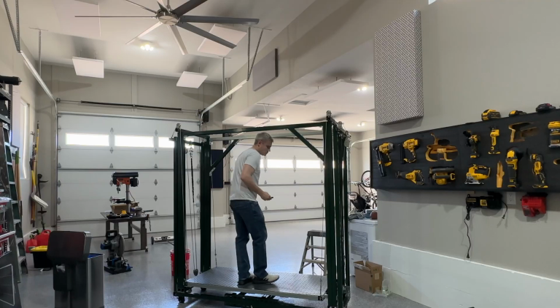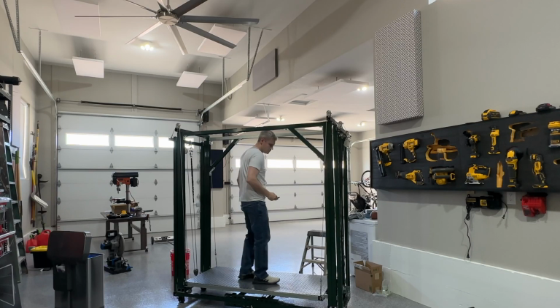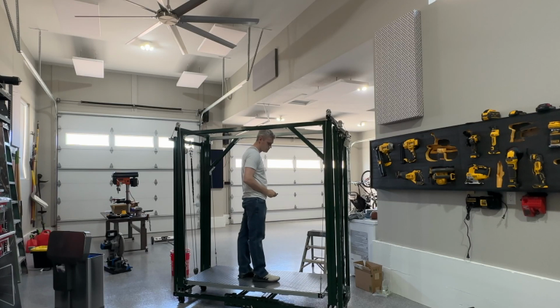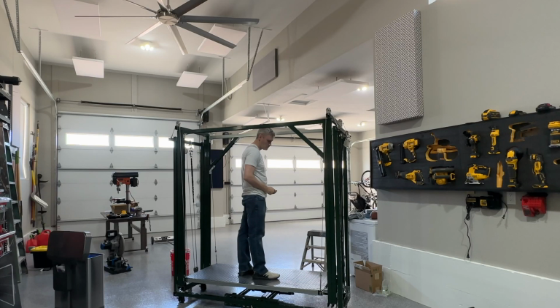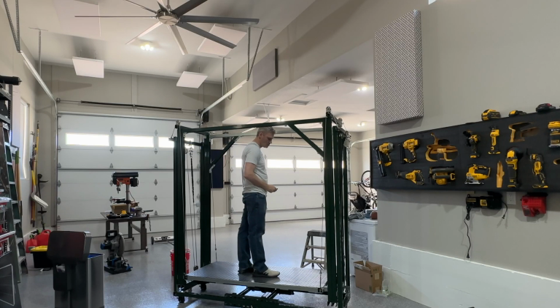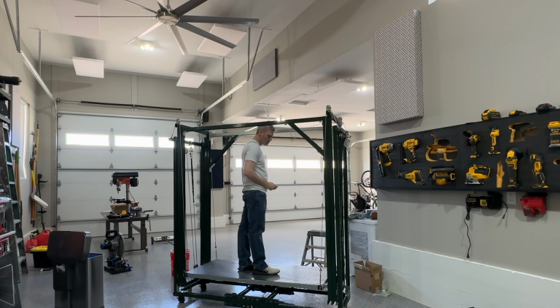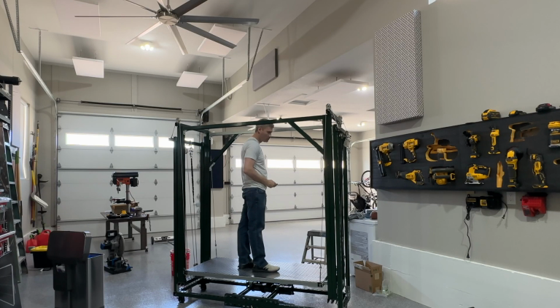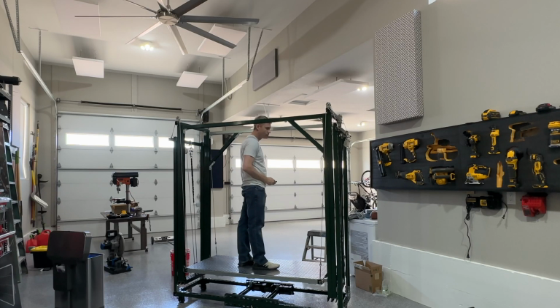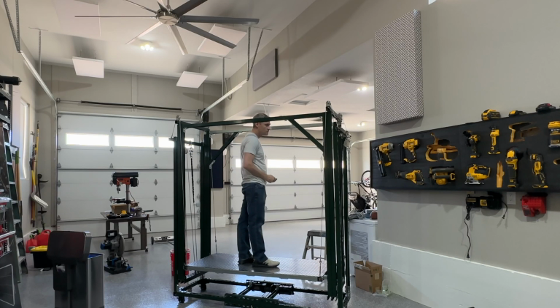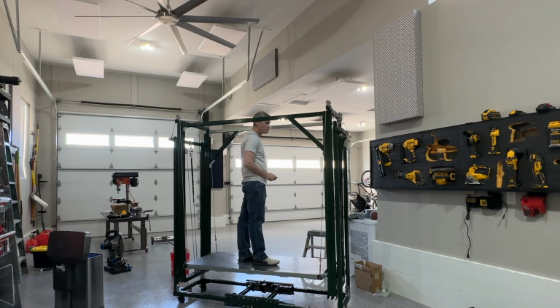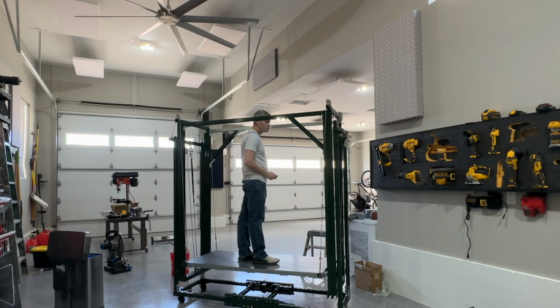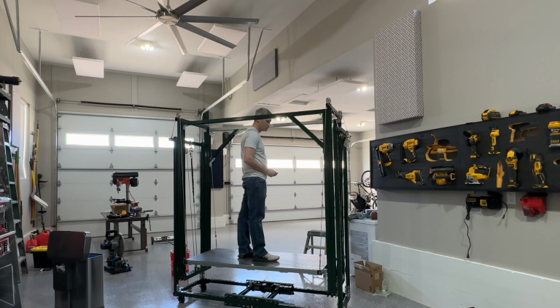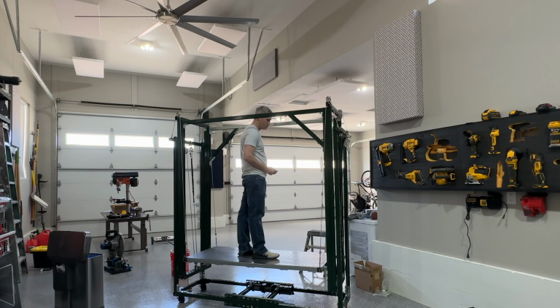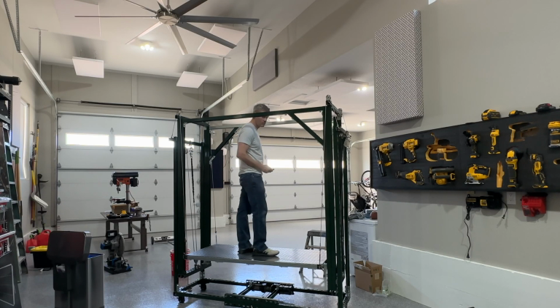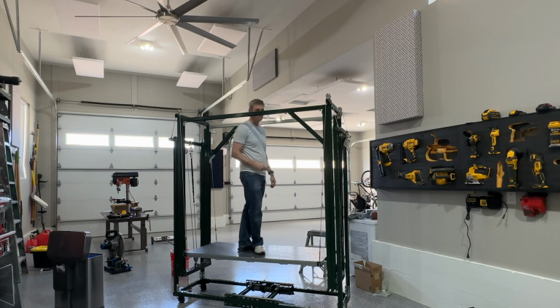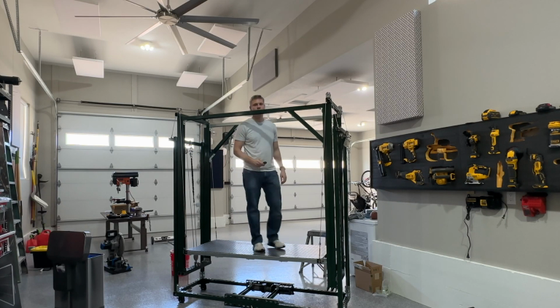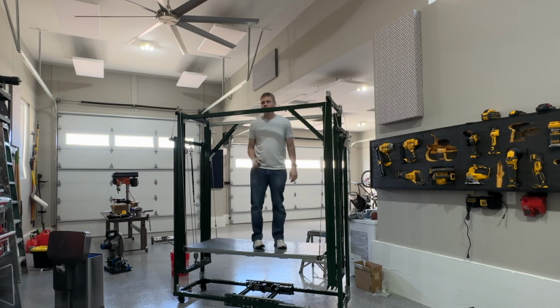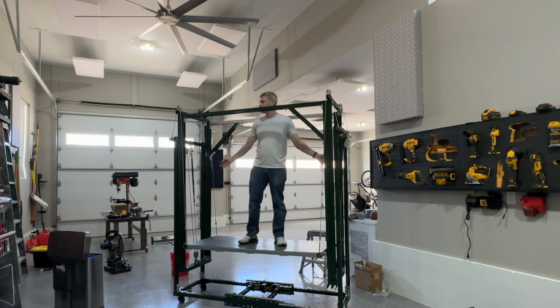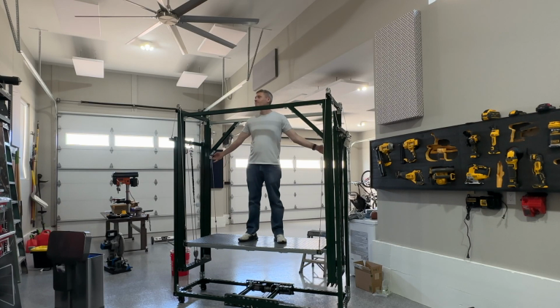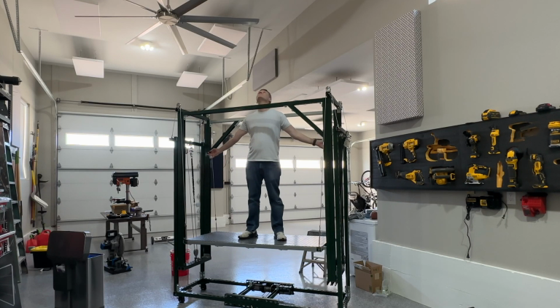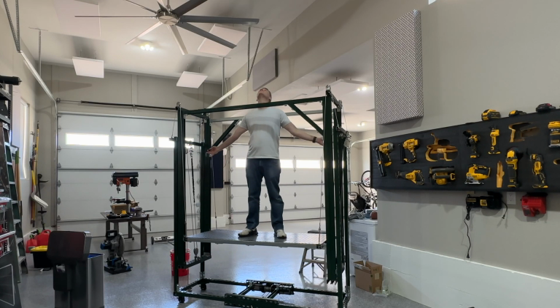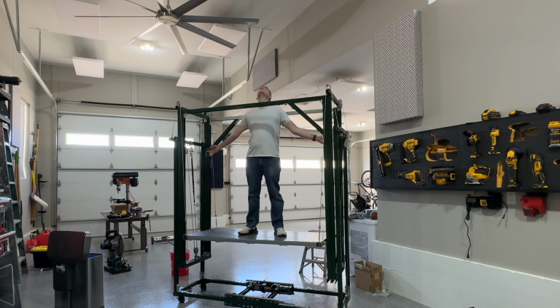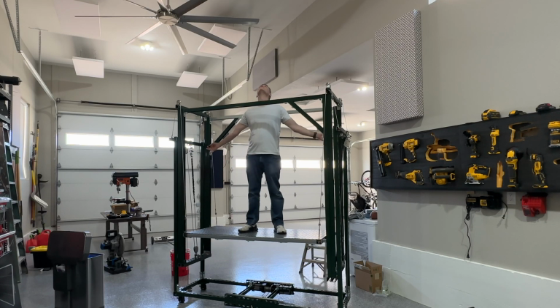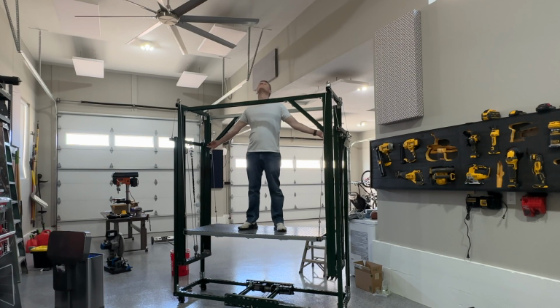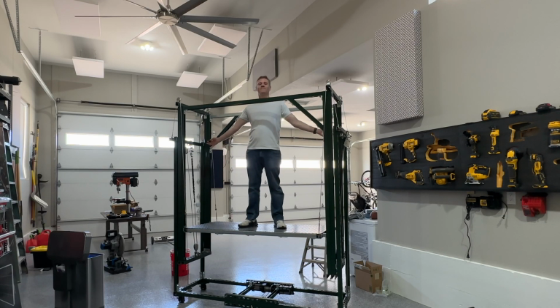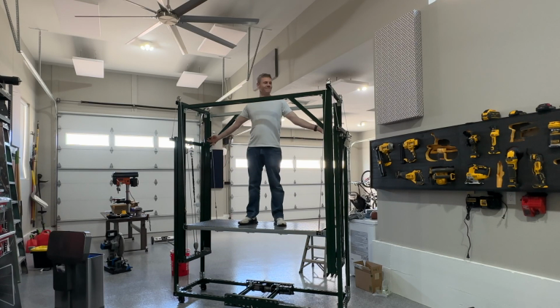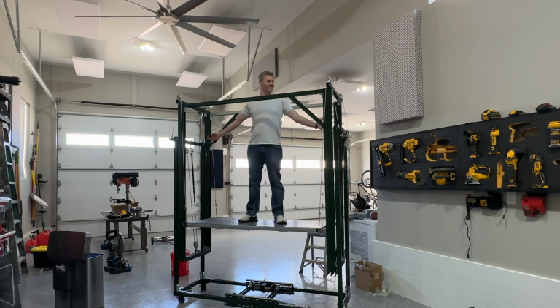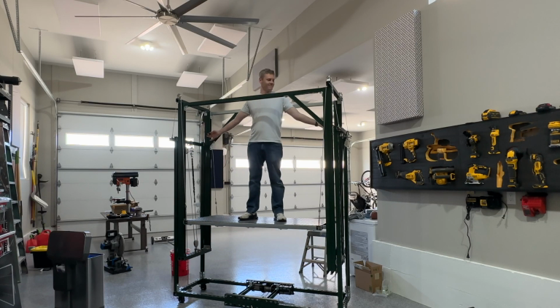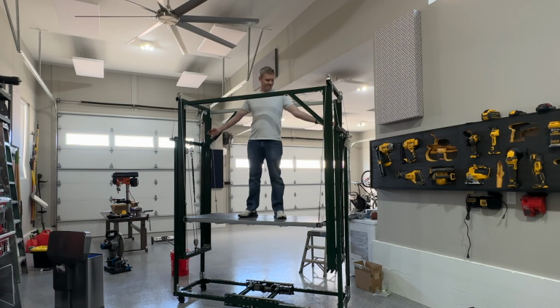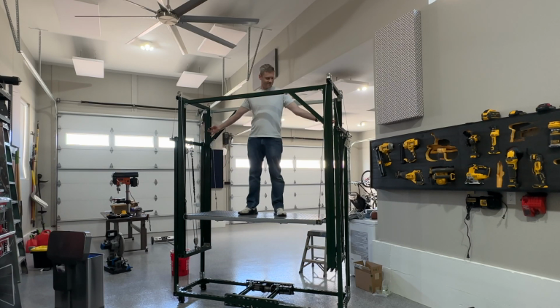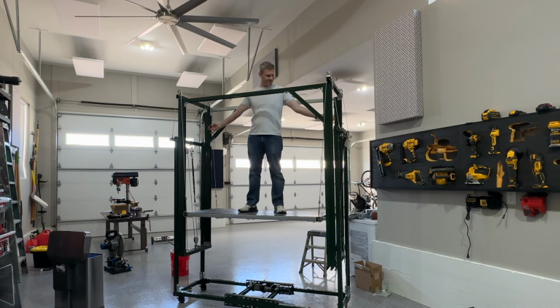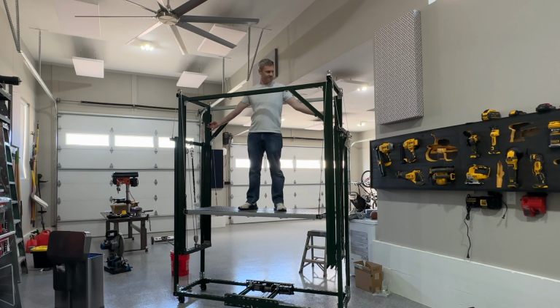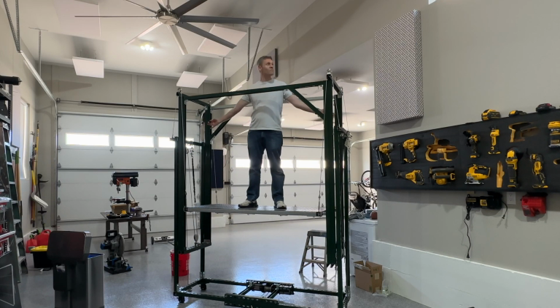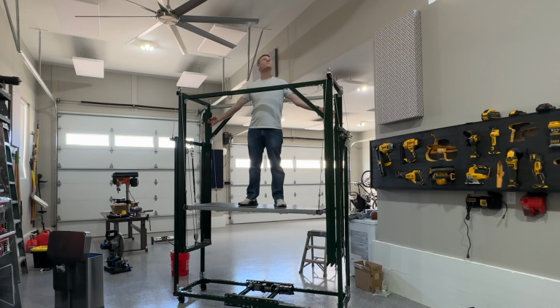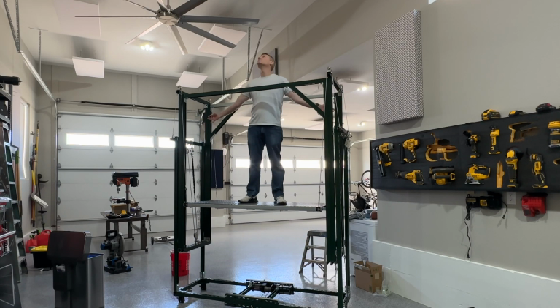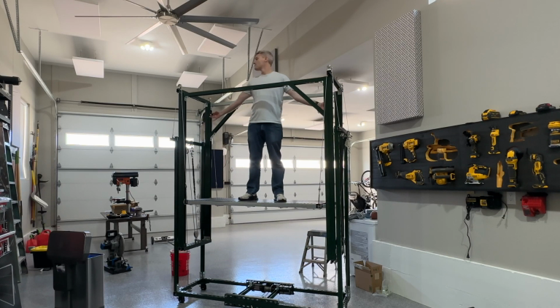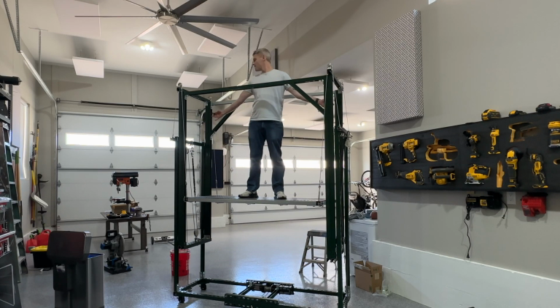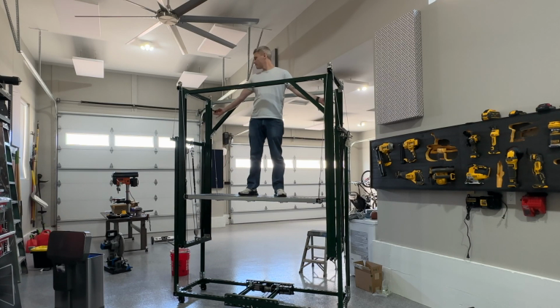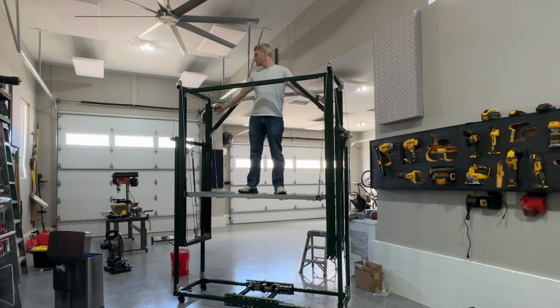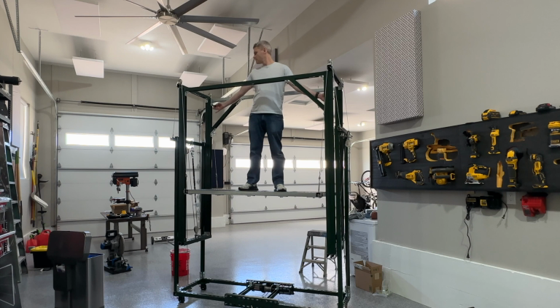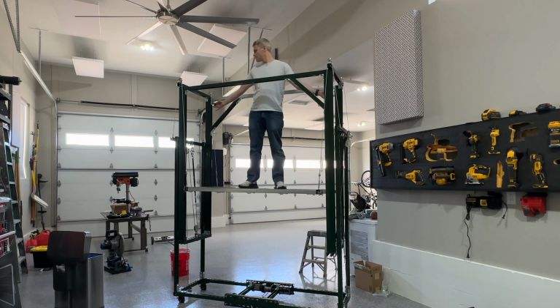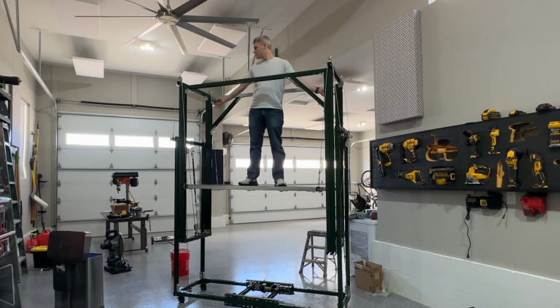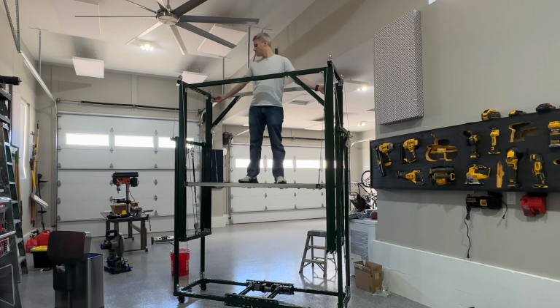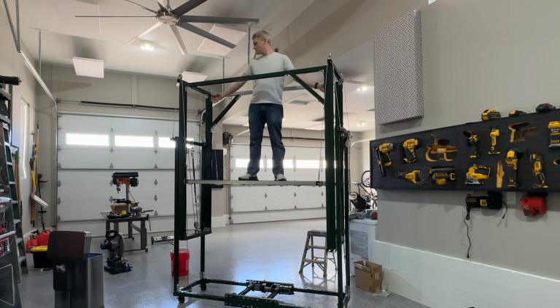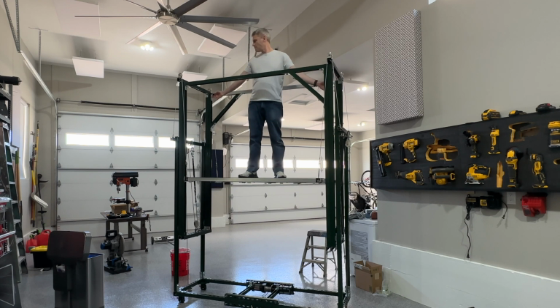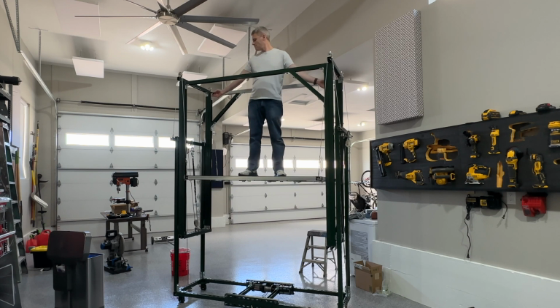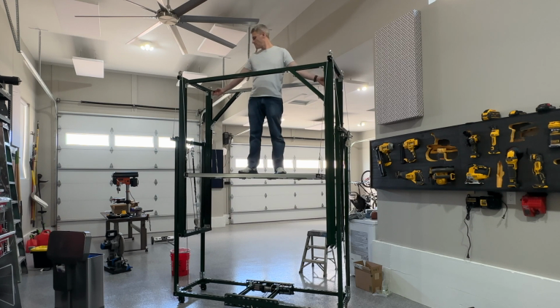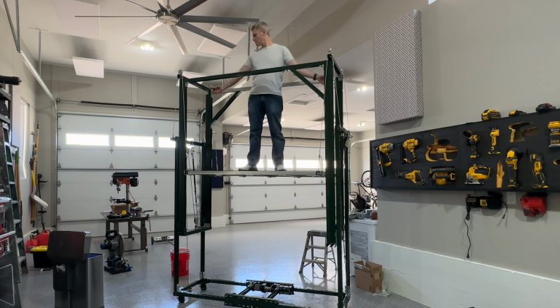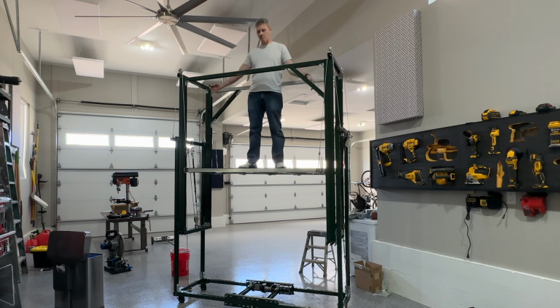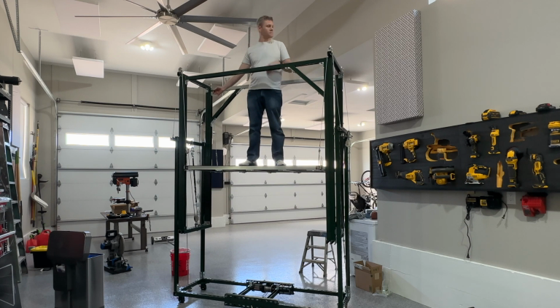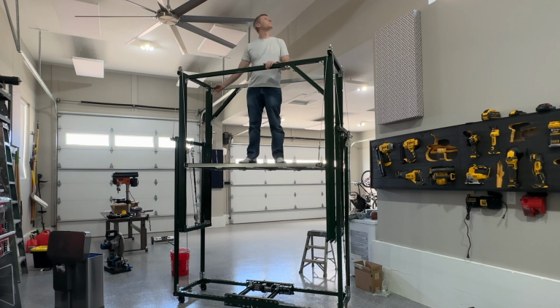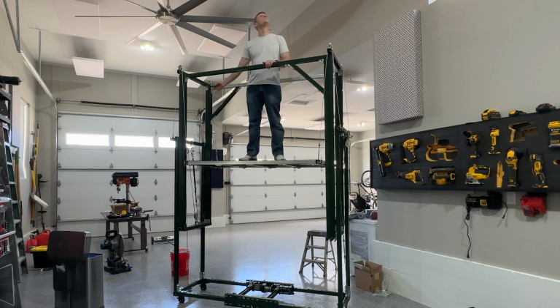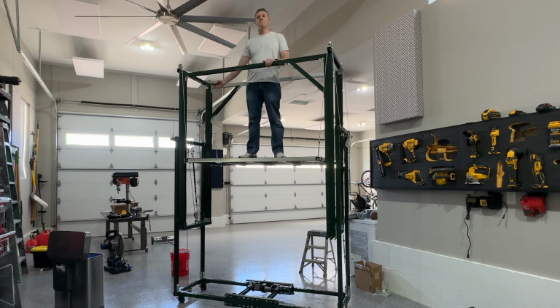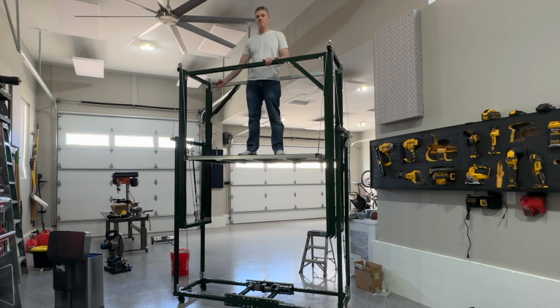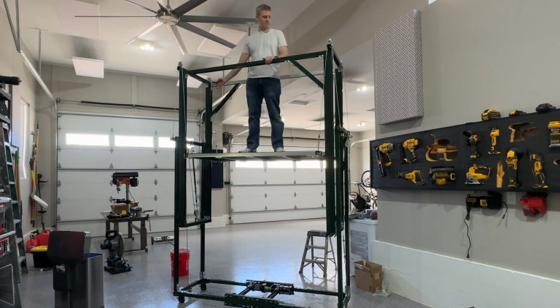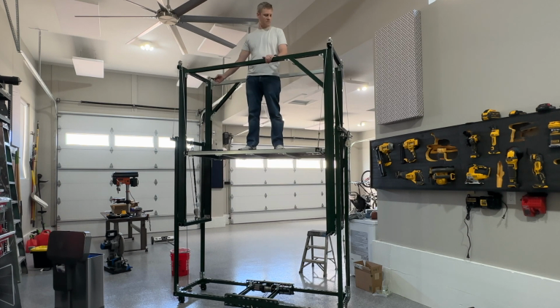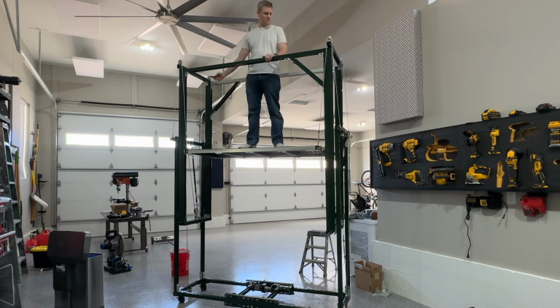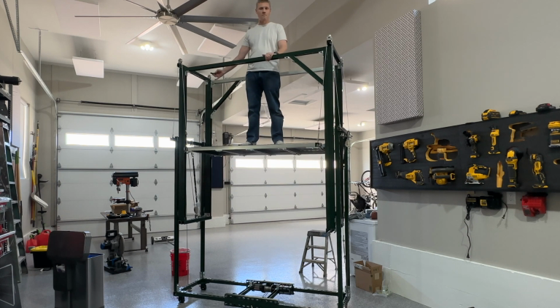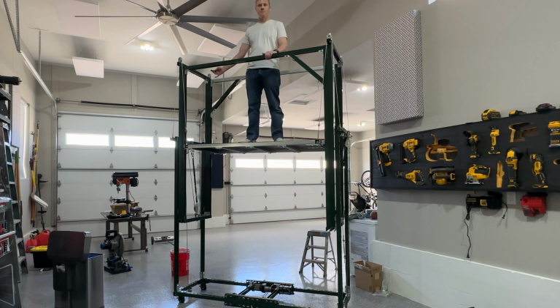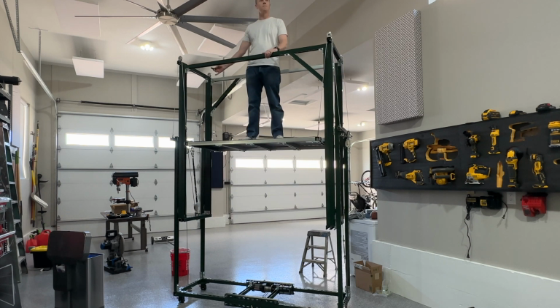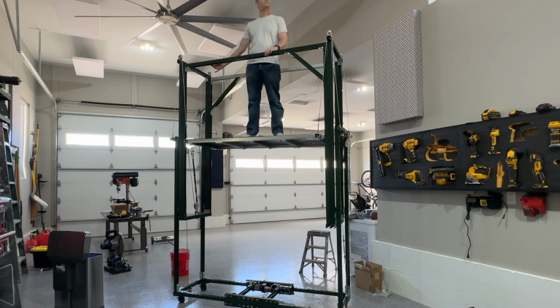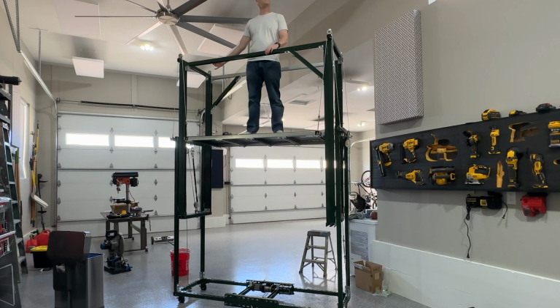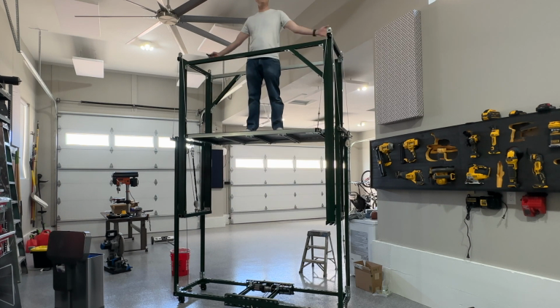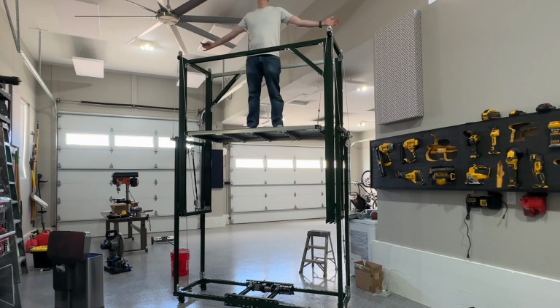All right, folks — that's my mobile elevator. Let me know what you think of it down in the comments, and if you have any questions, put them down in the comments and I'll try to answer them.